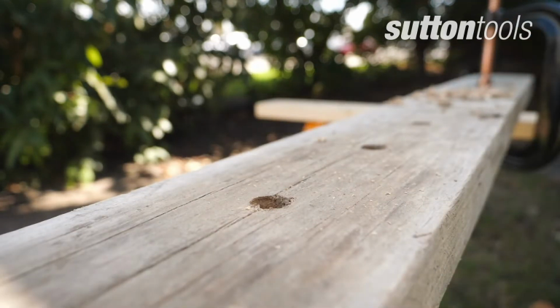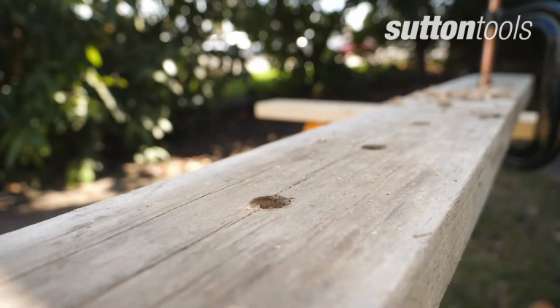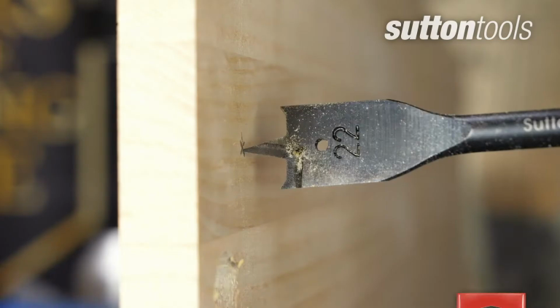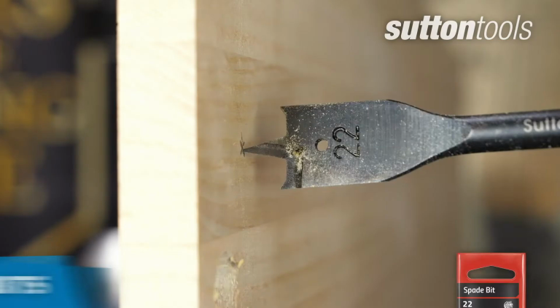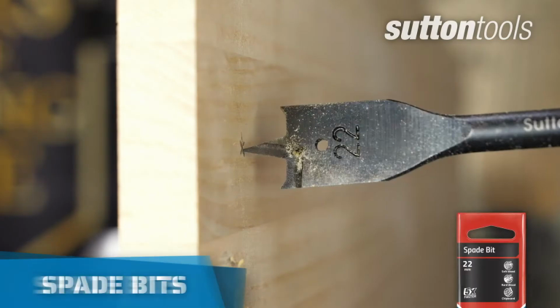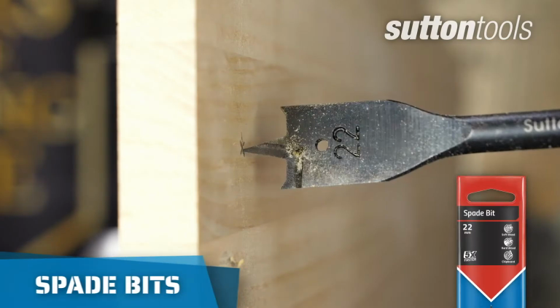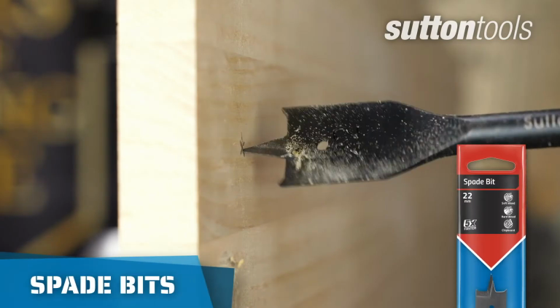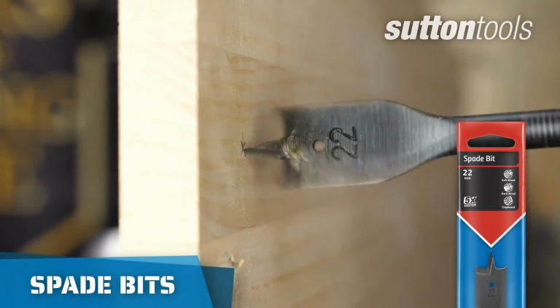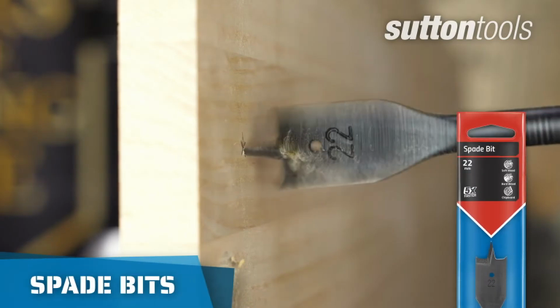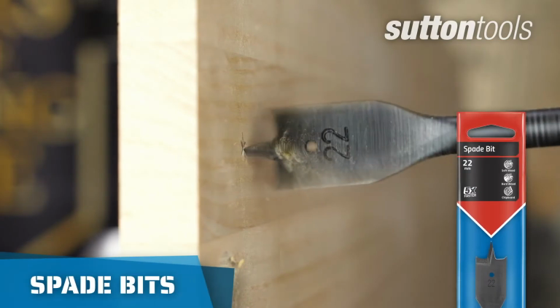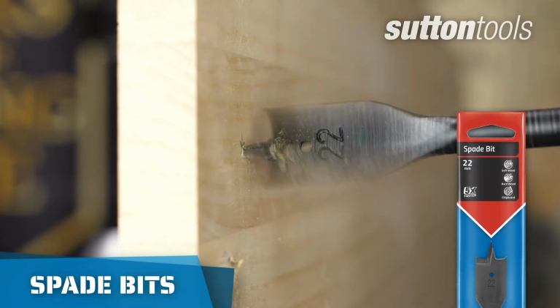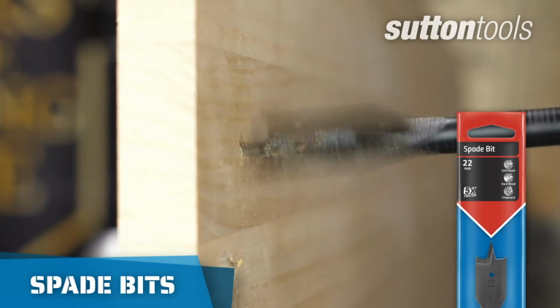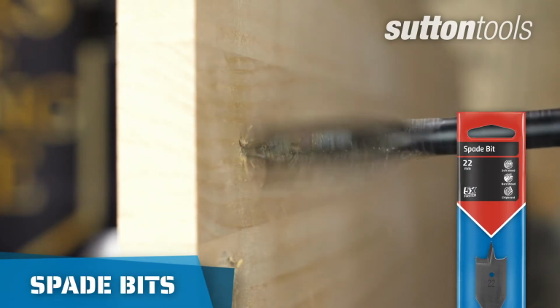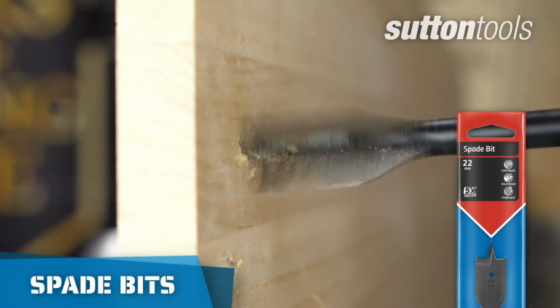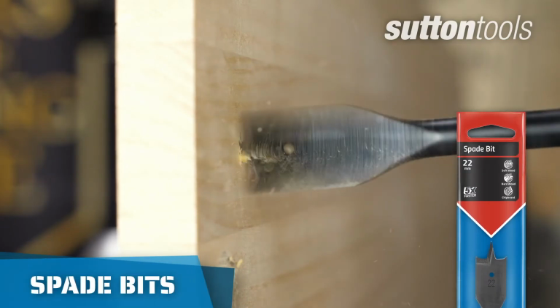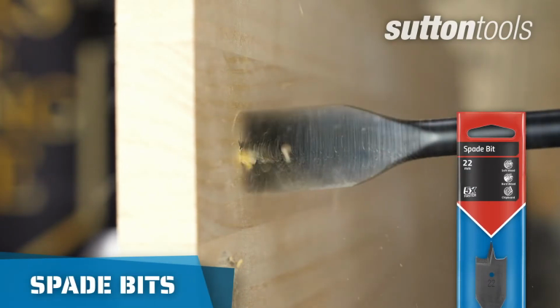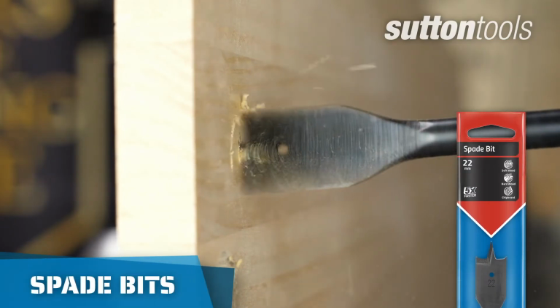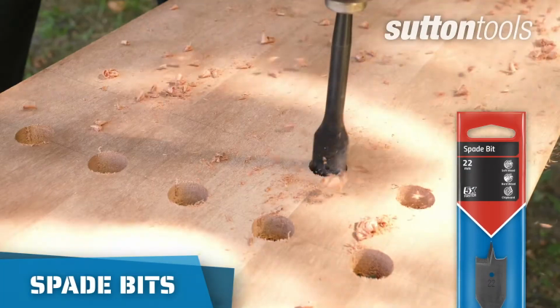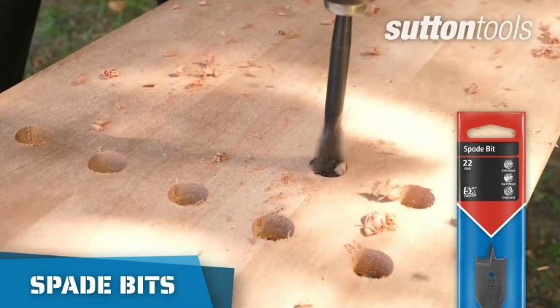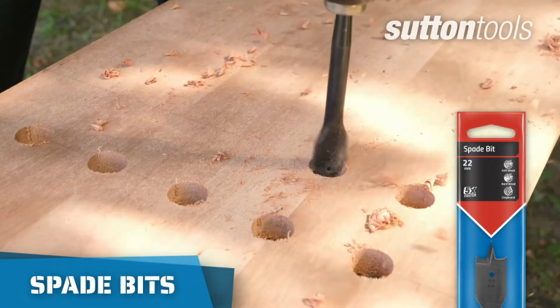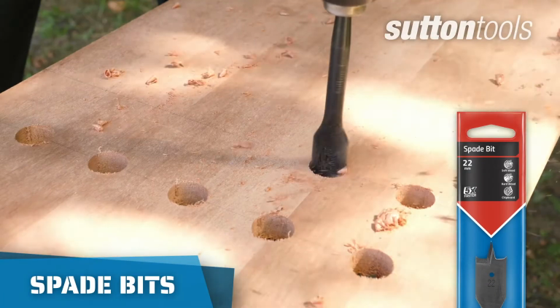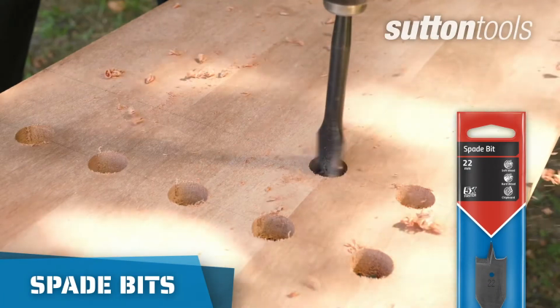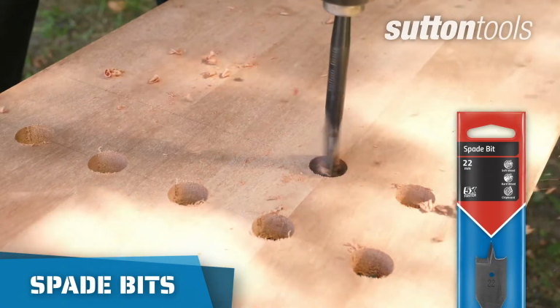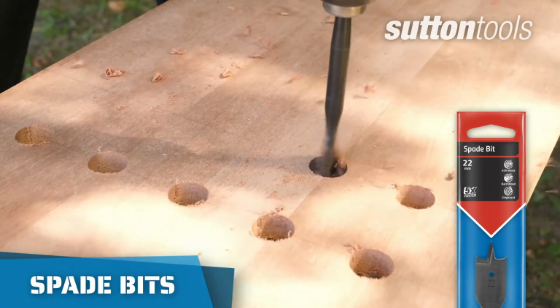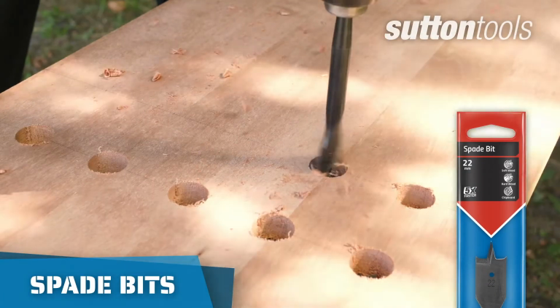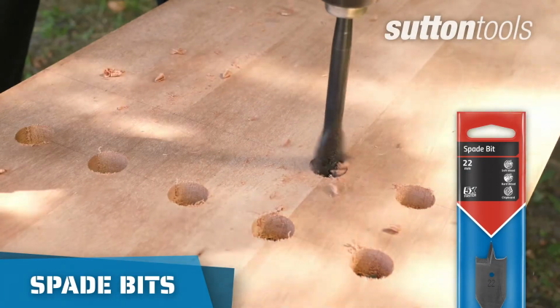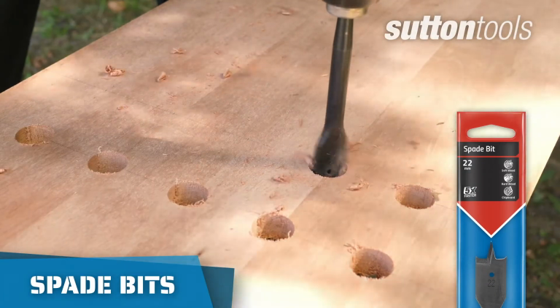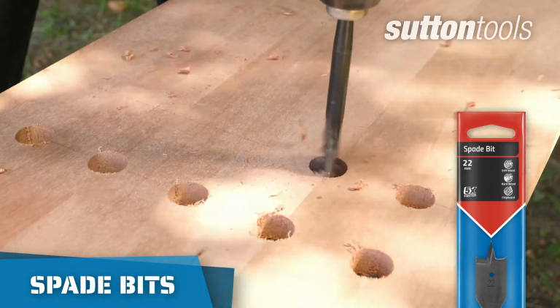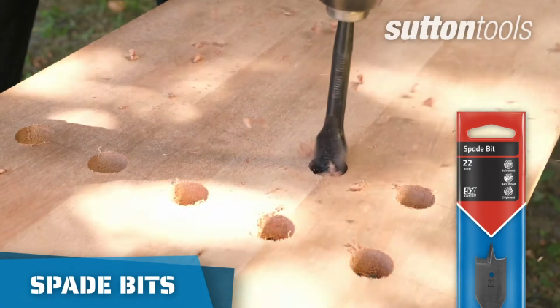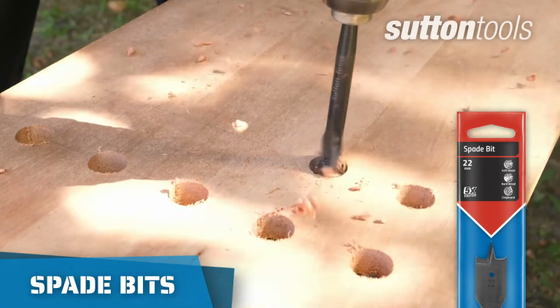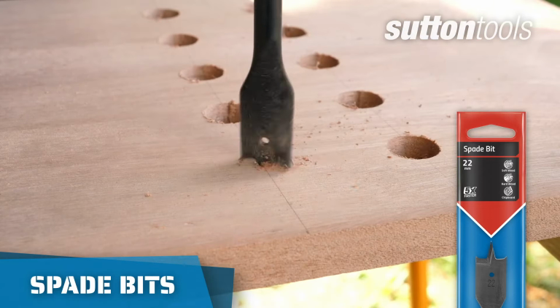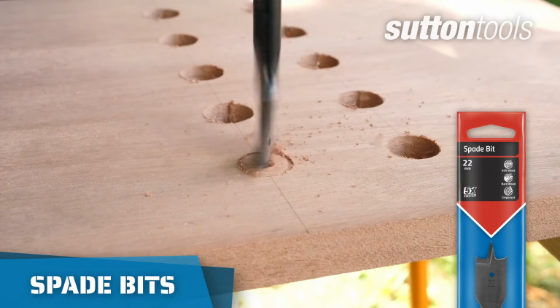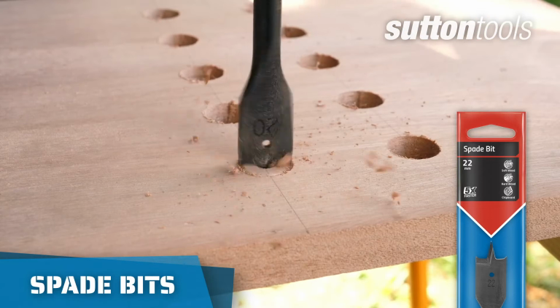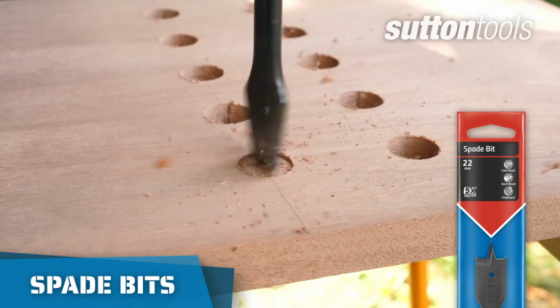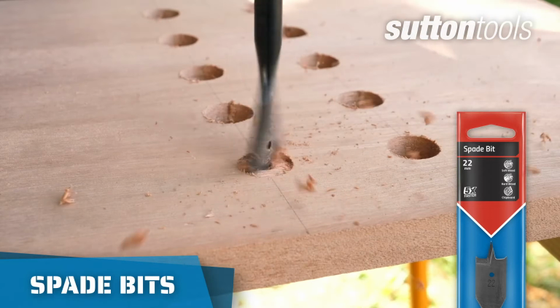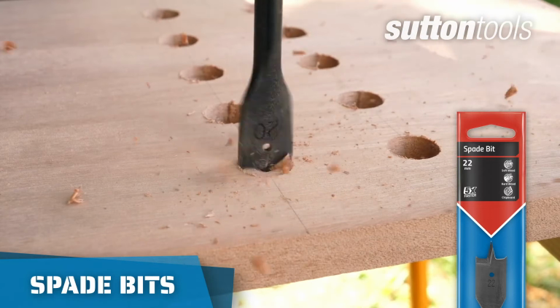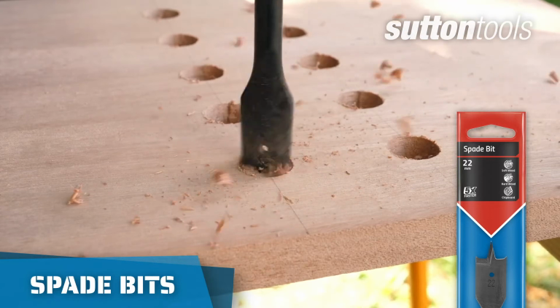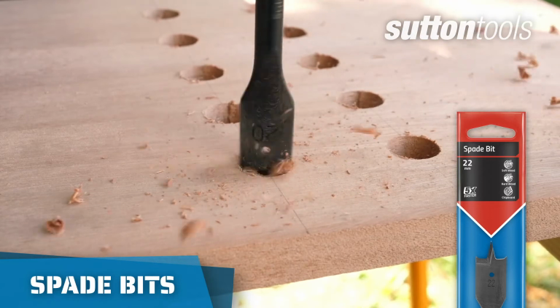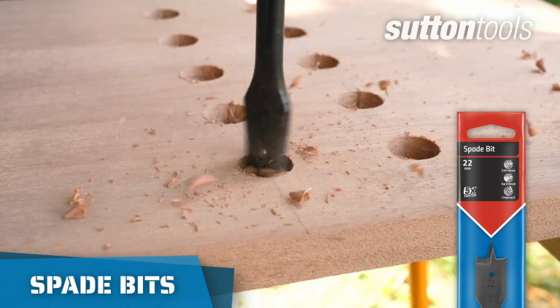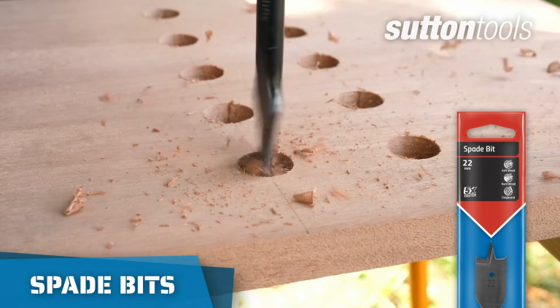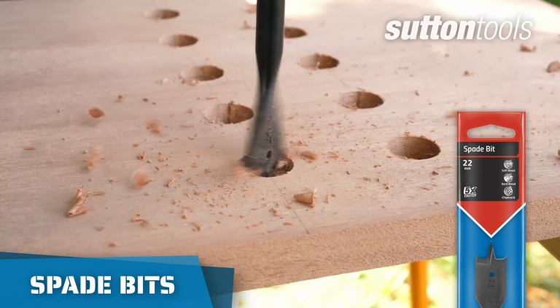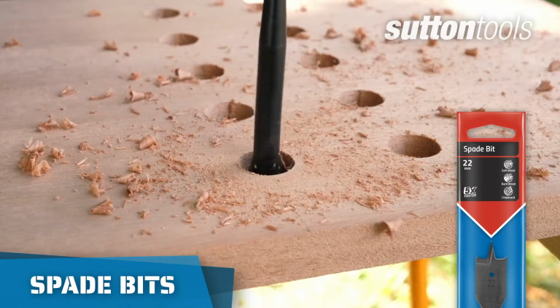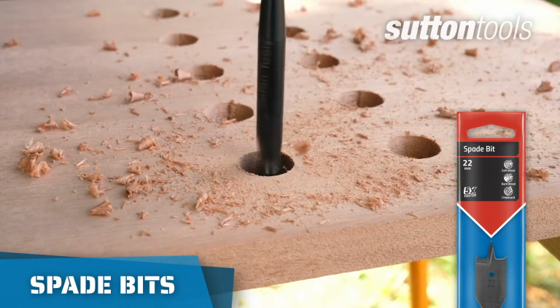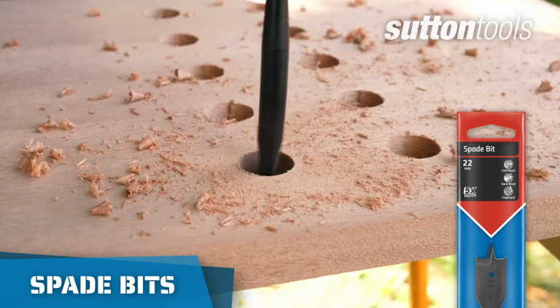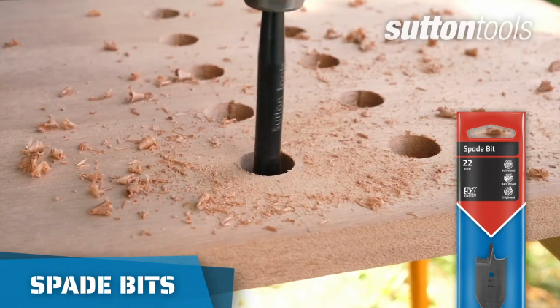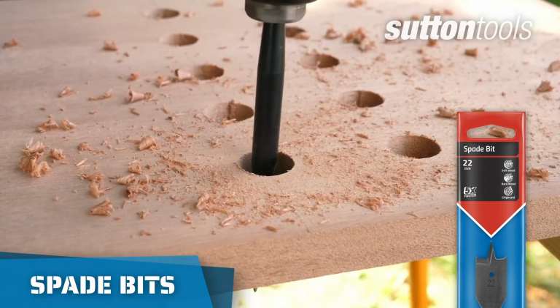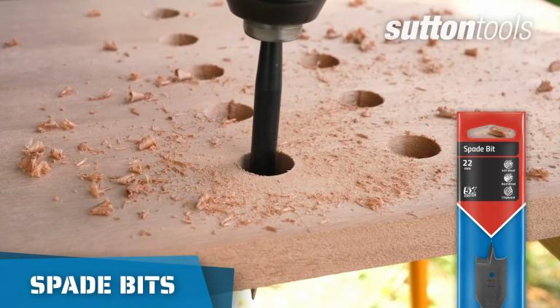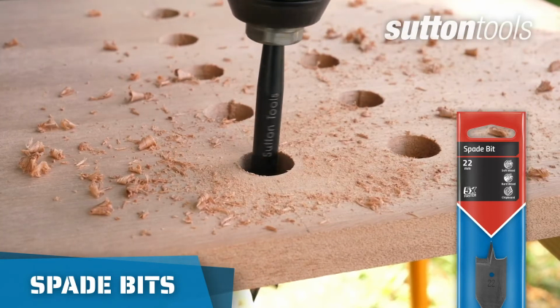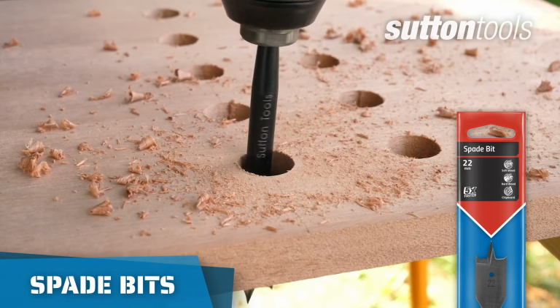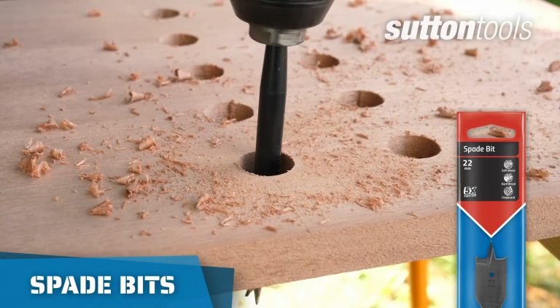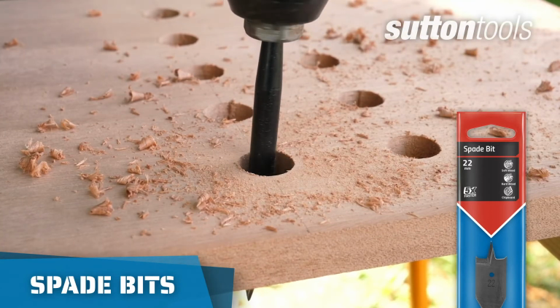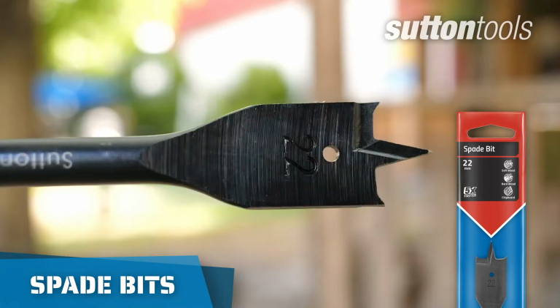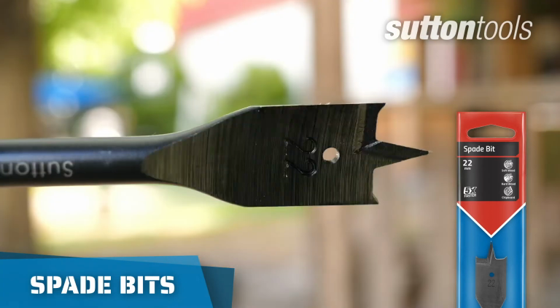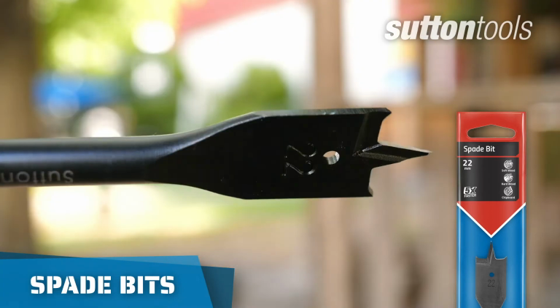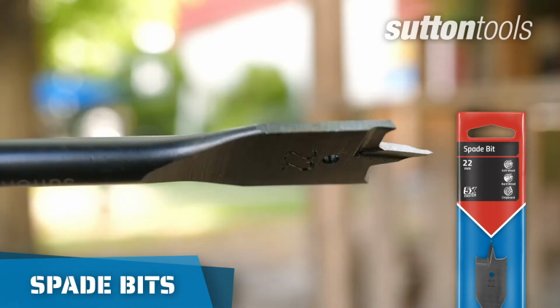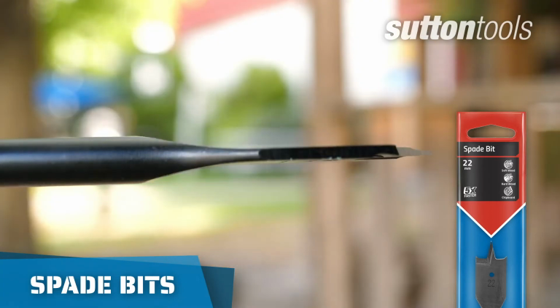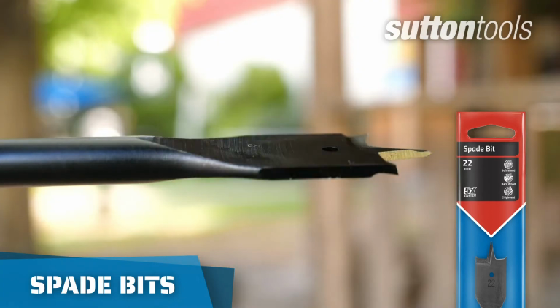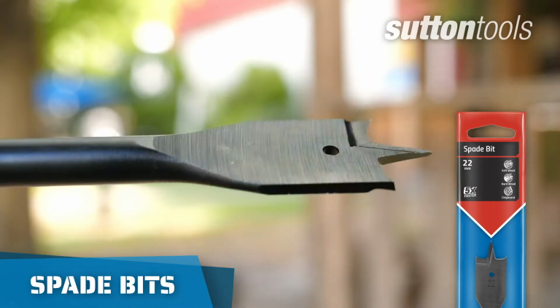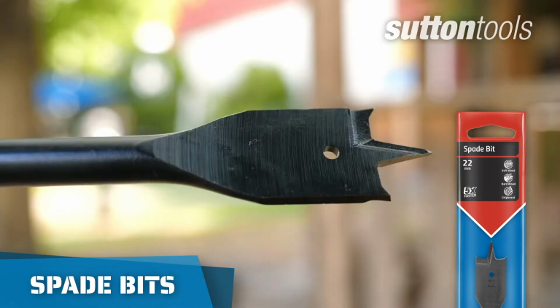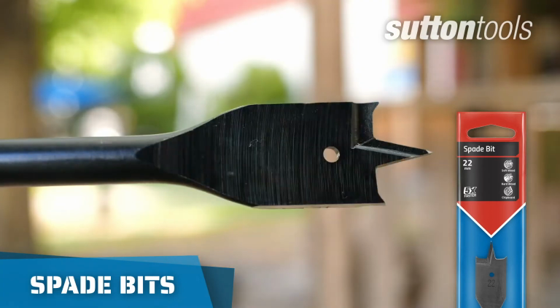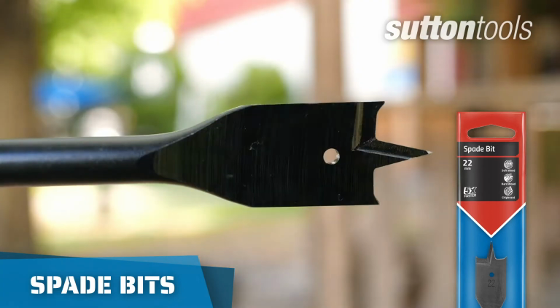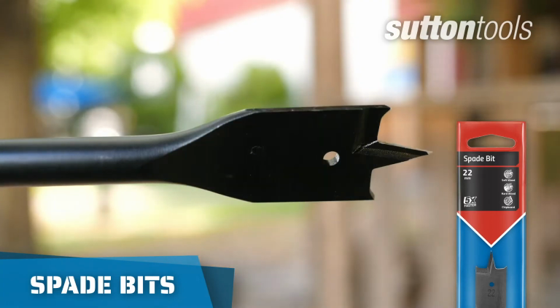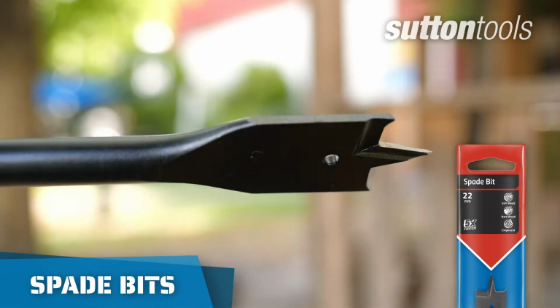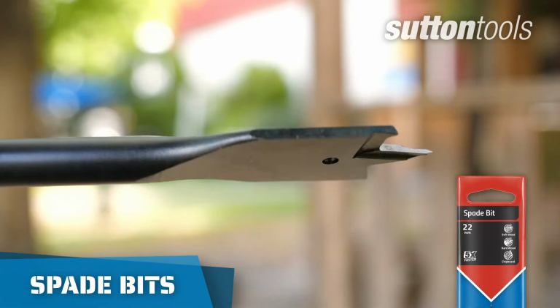For larger holes, or drilling many holes fast, spade bits are perfect for drilling in timber and light building materials.